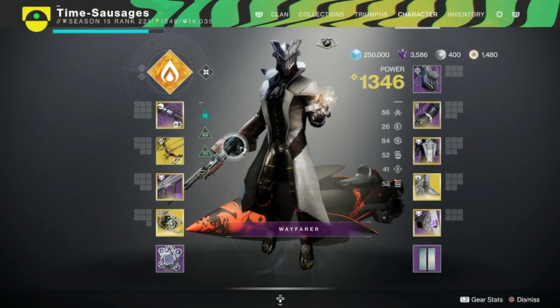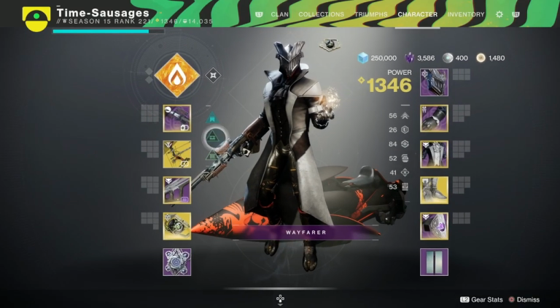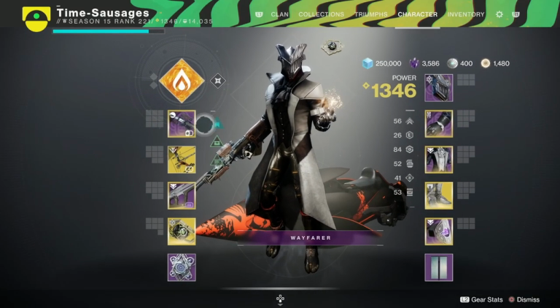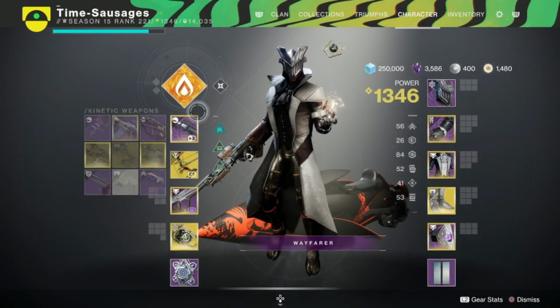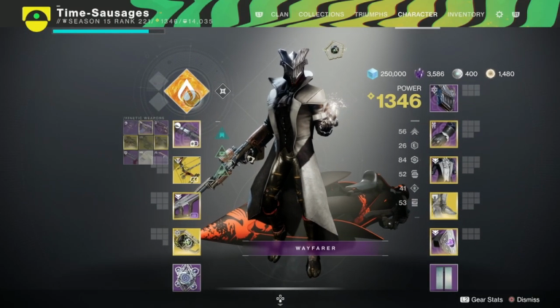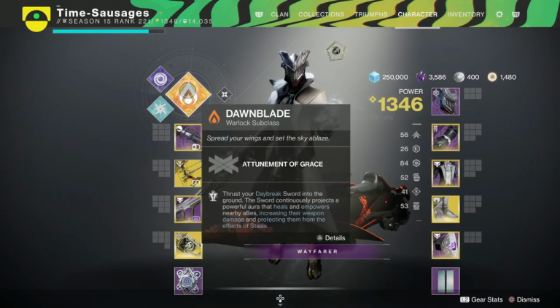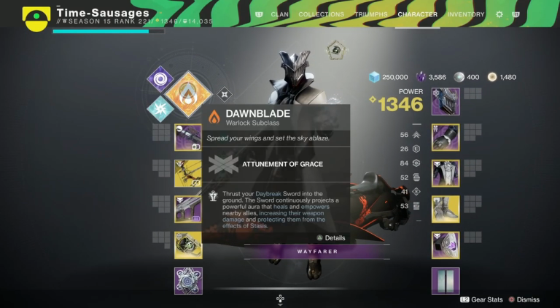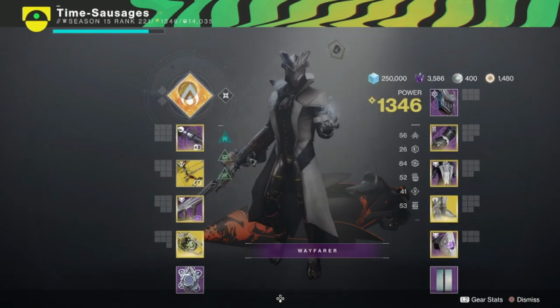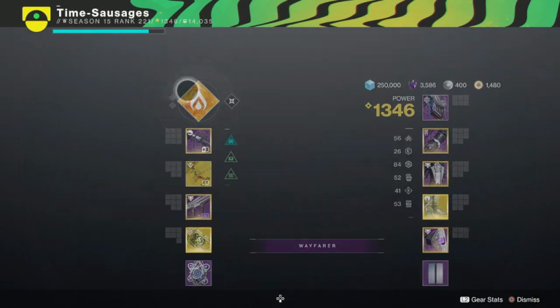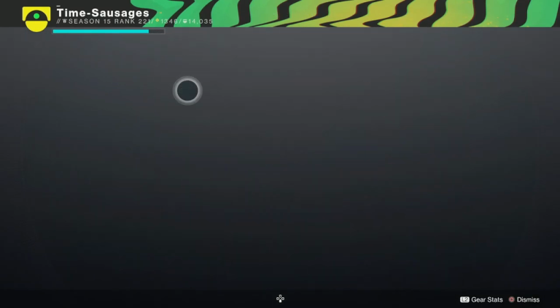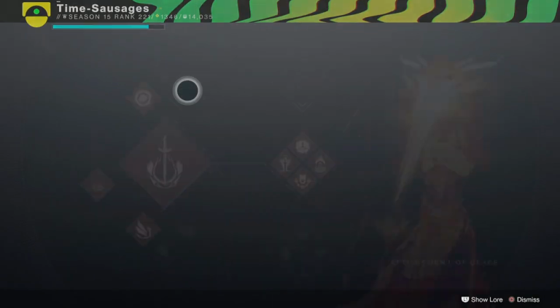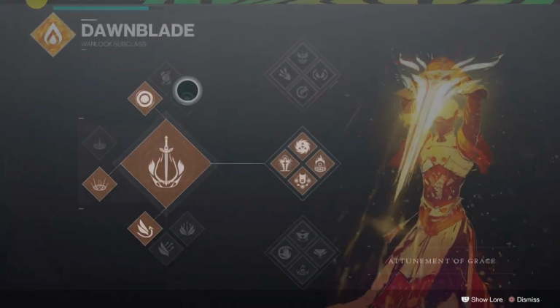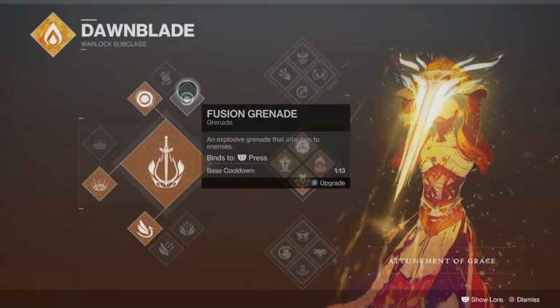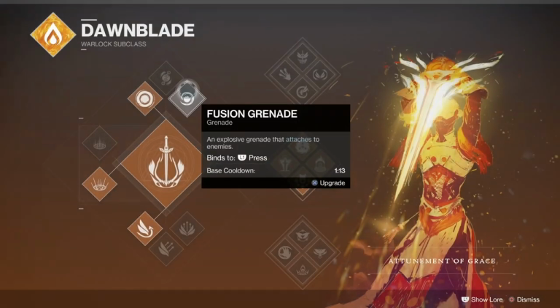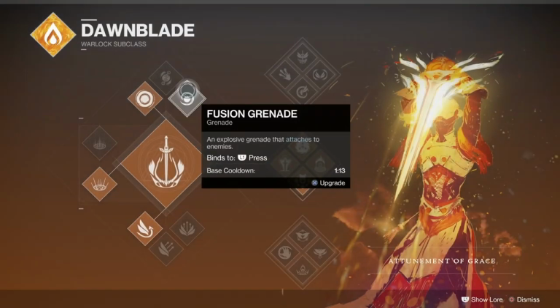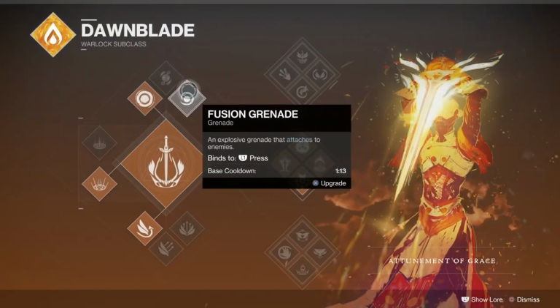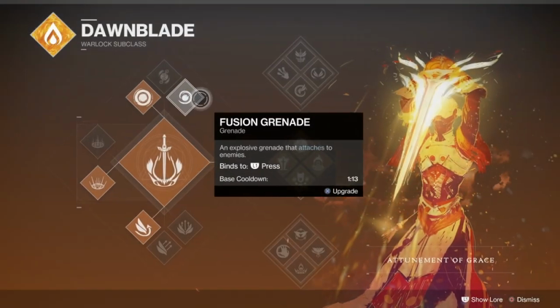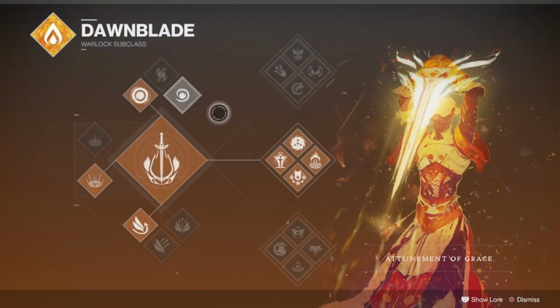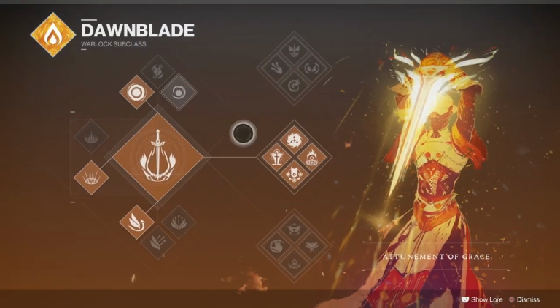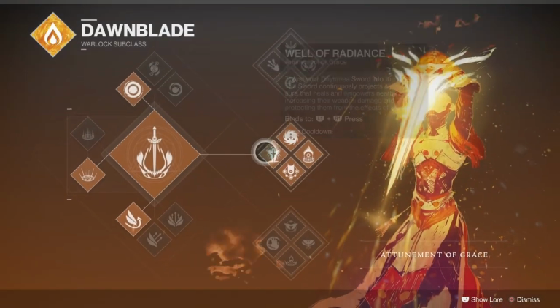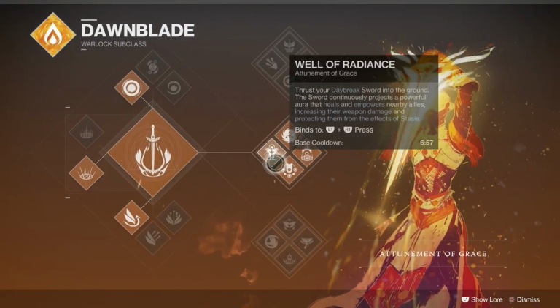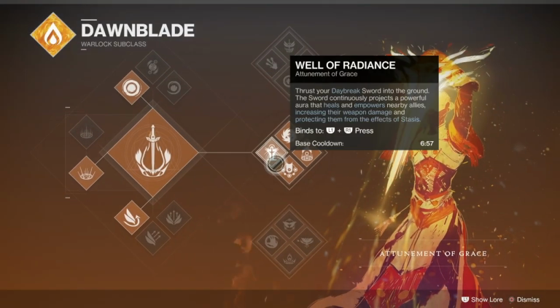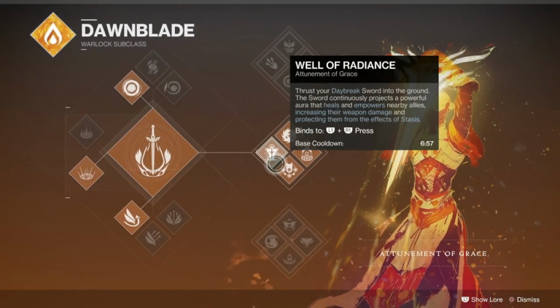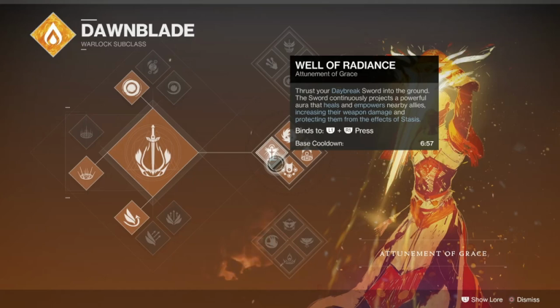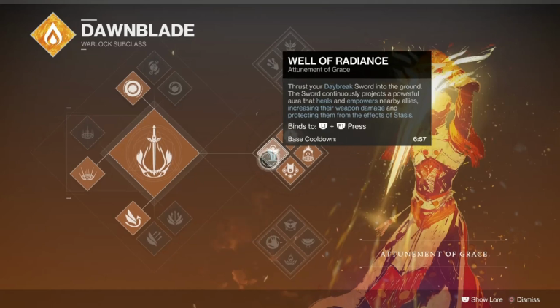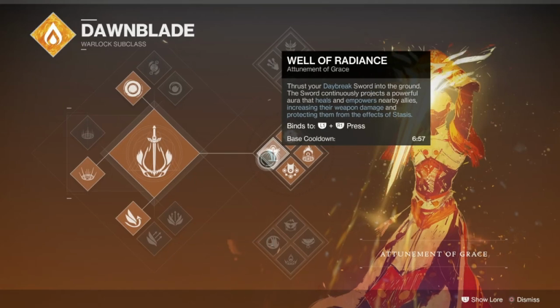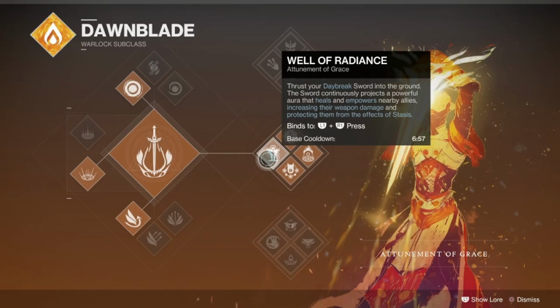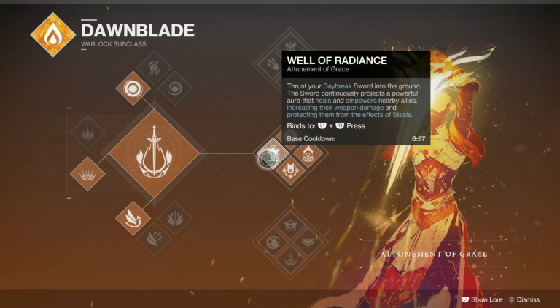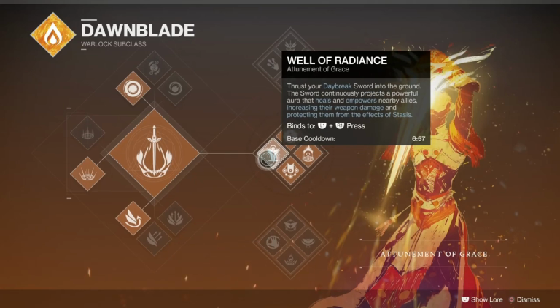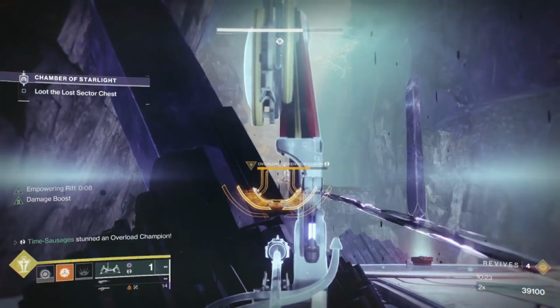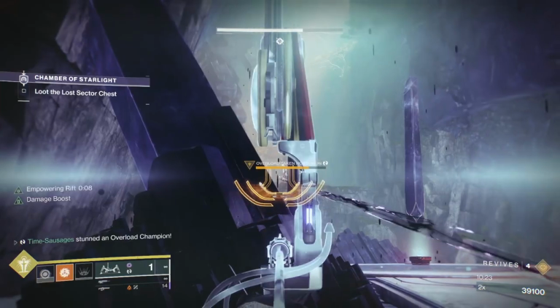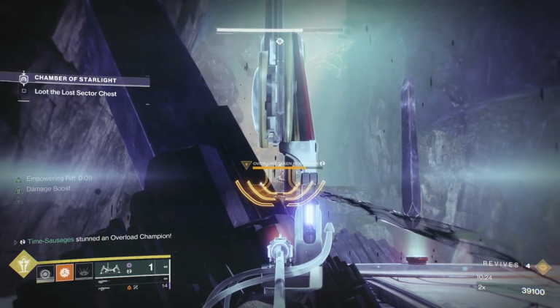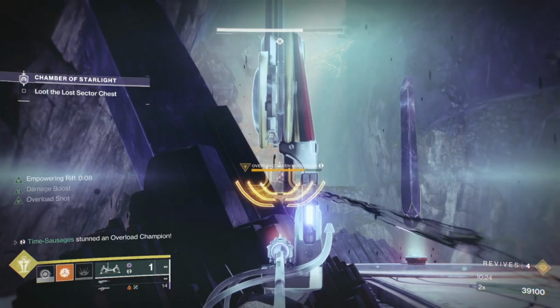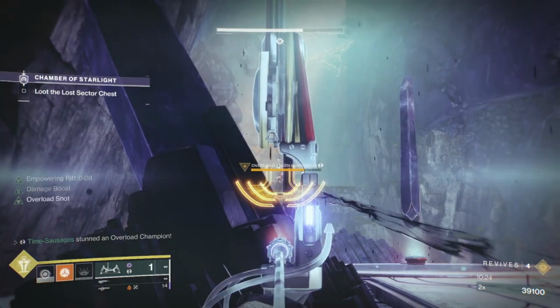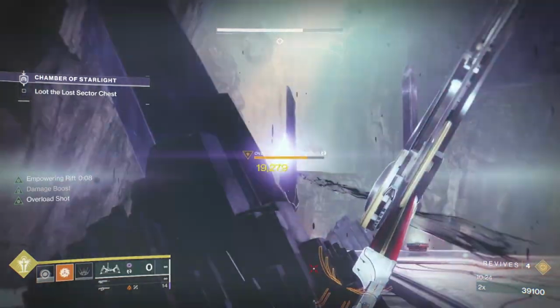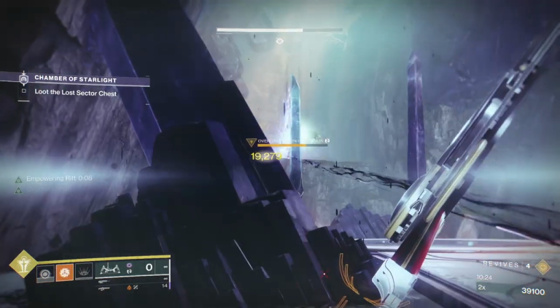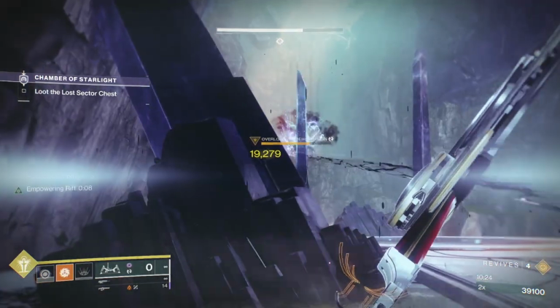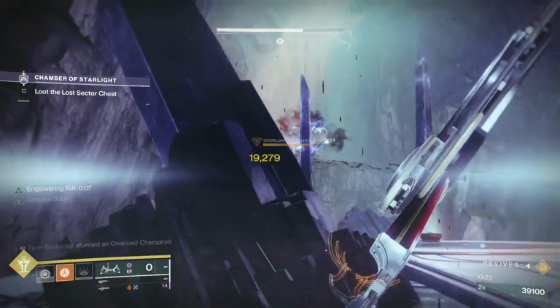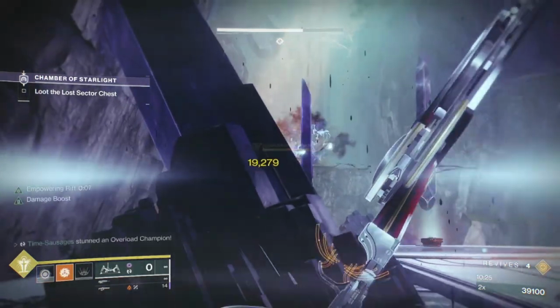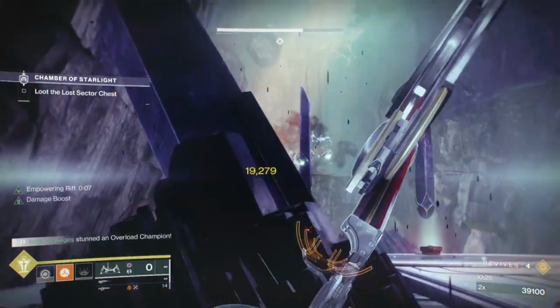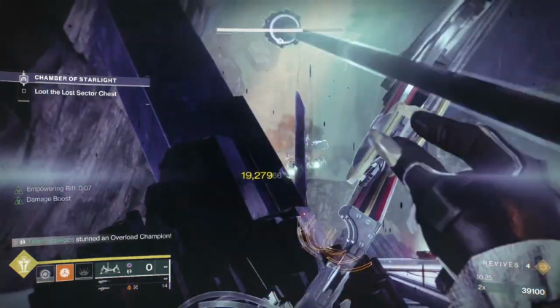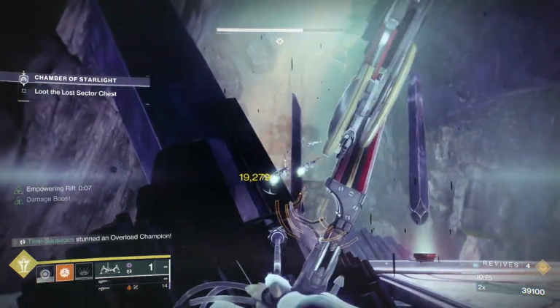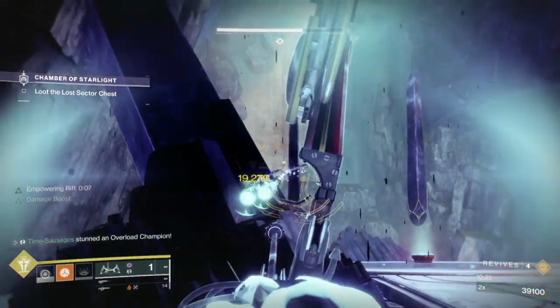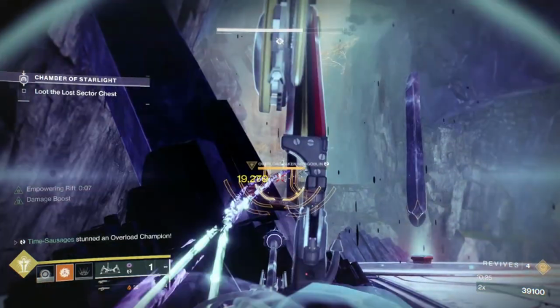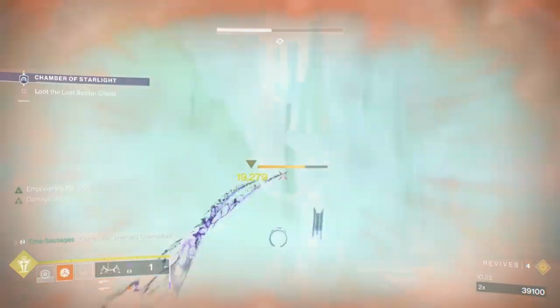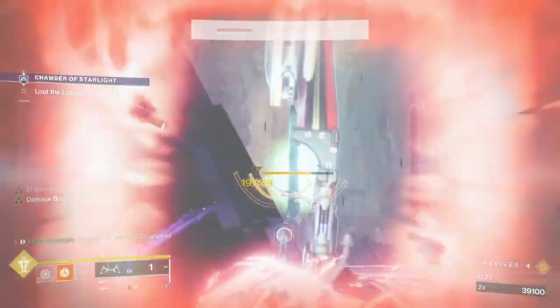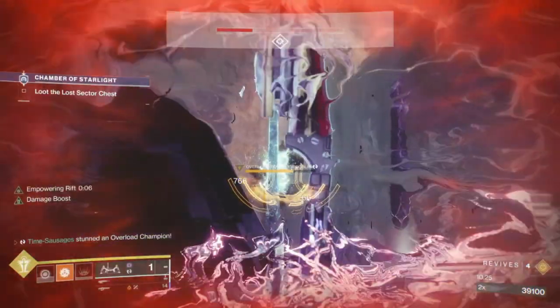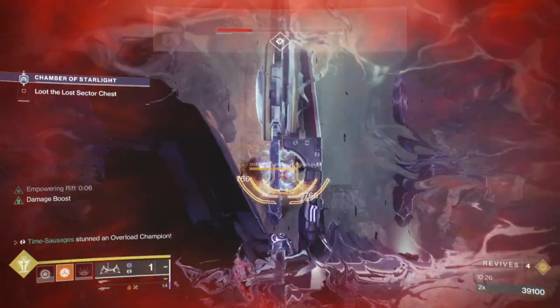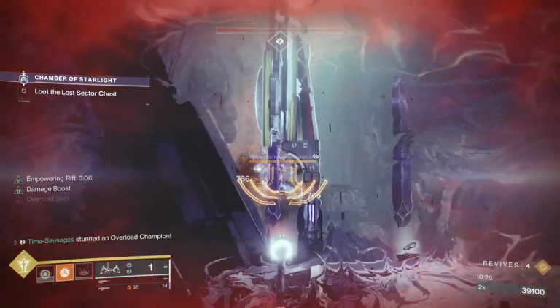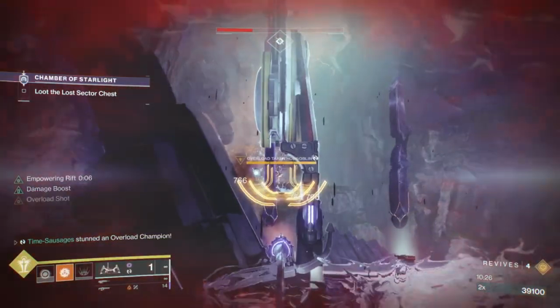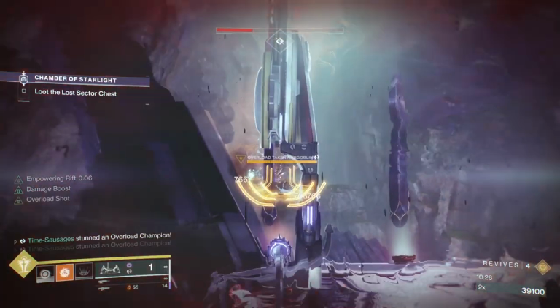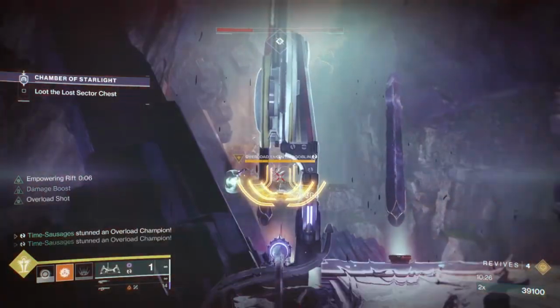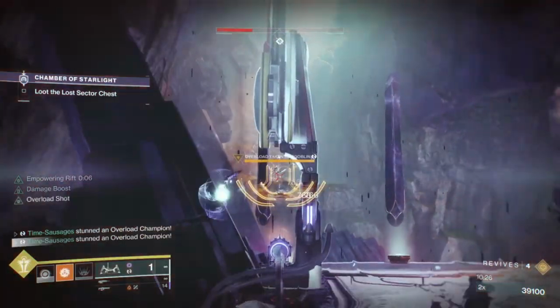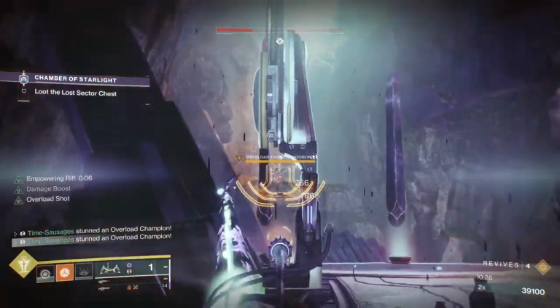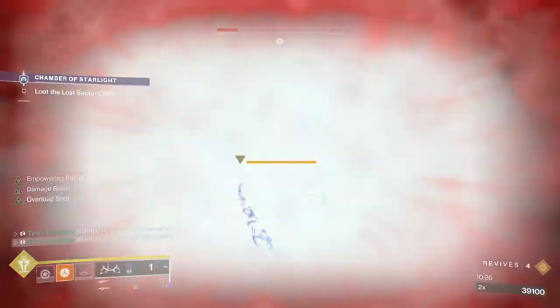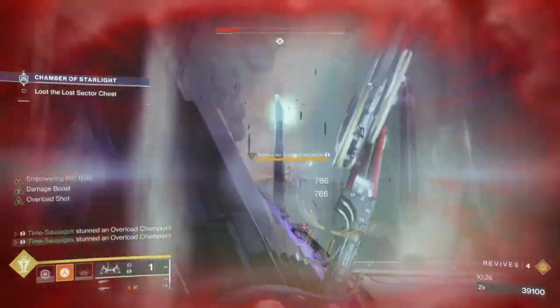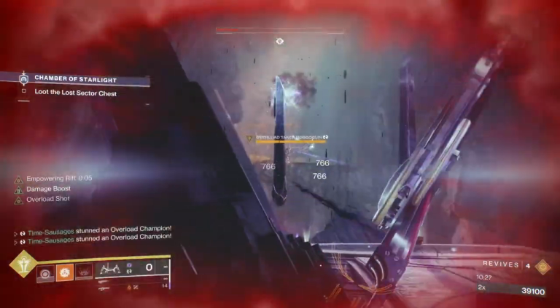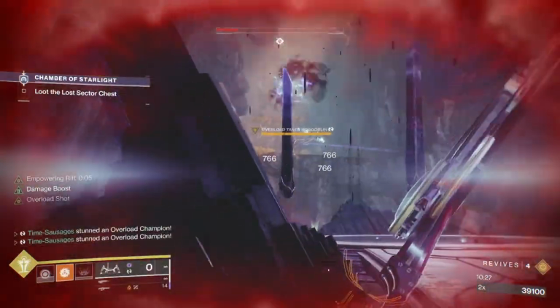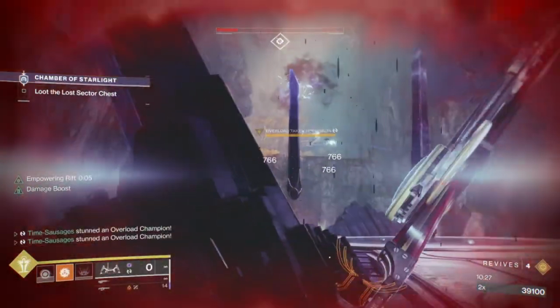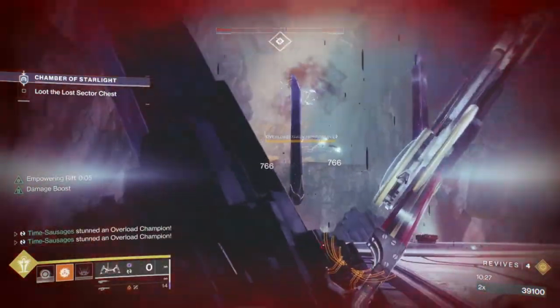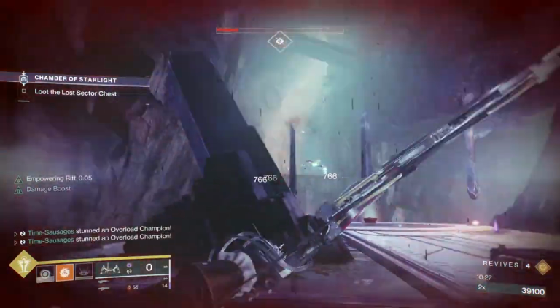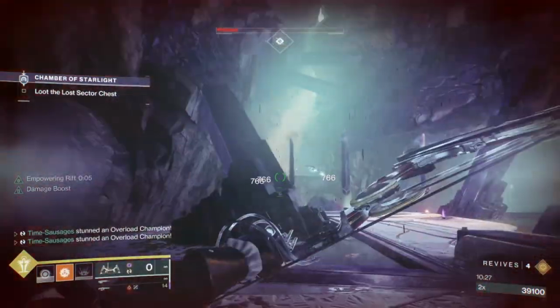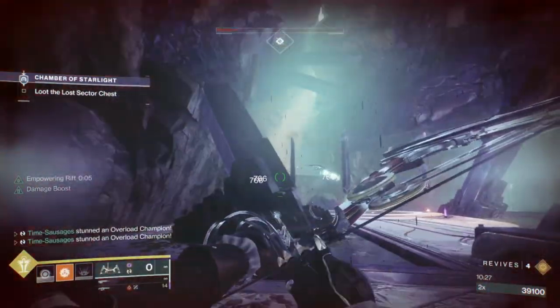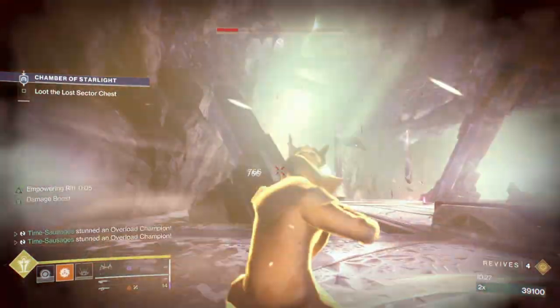So let me show you what I've got for my set up. Well, it's a solar burn, so I've gone for my Dawnblade, and I've gone for my Well of Radiance as well, to protect me whilst I burn.